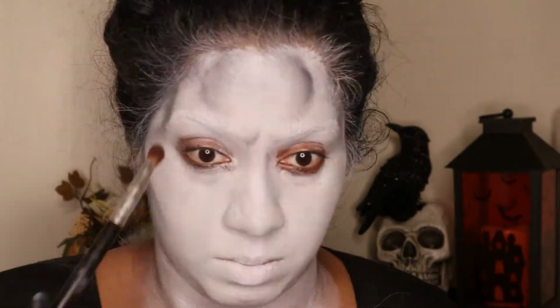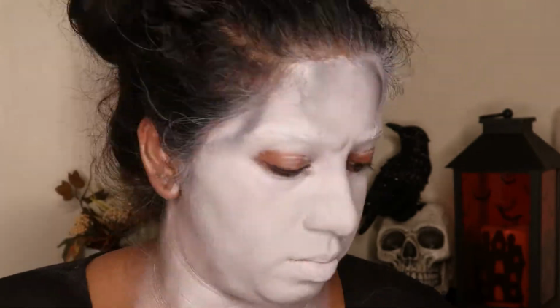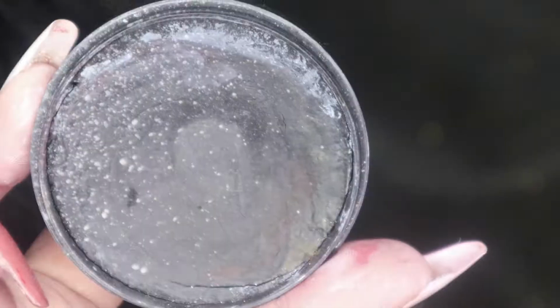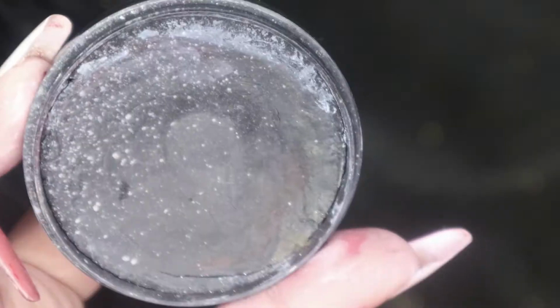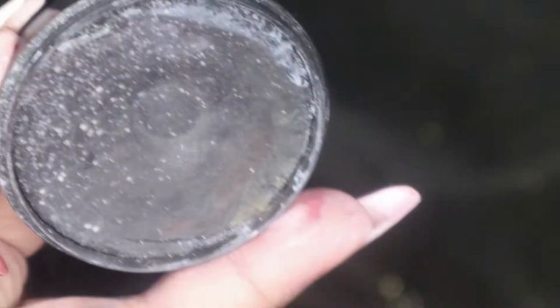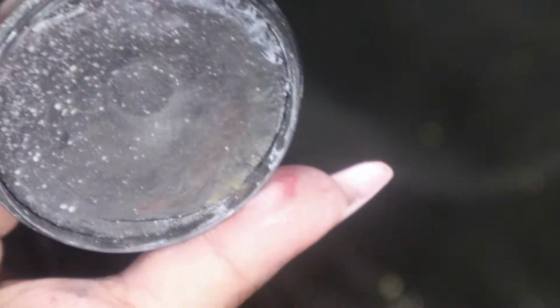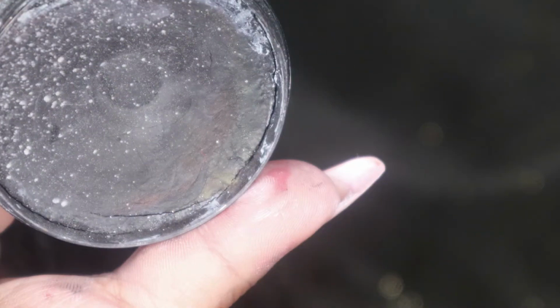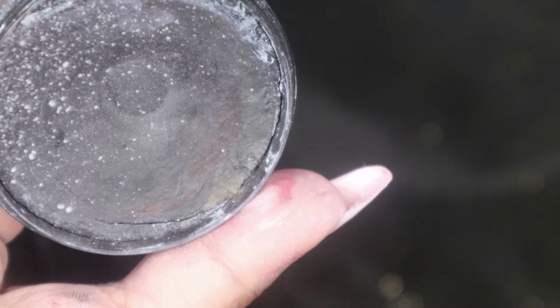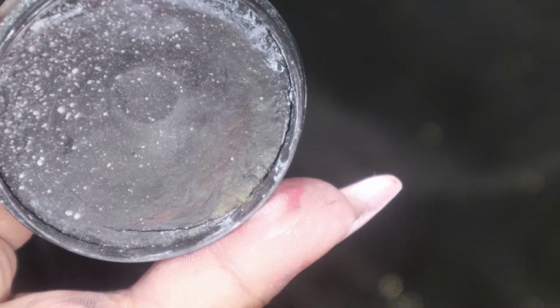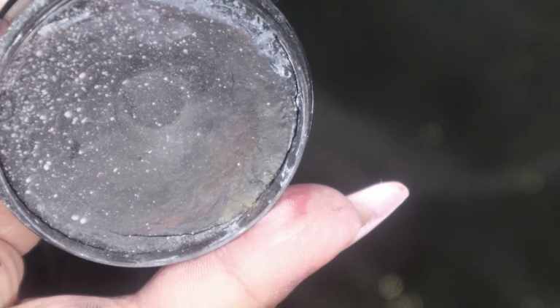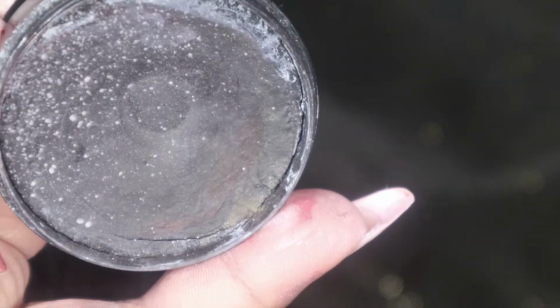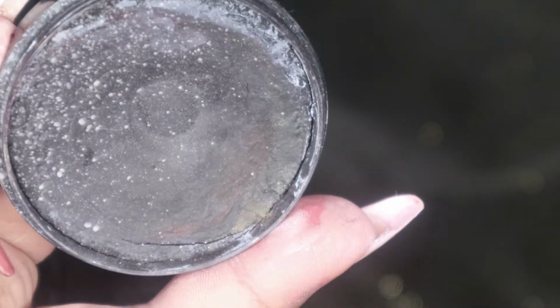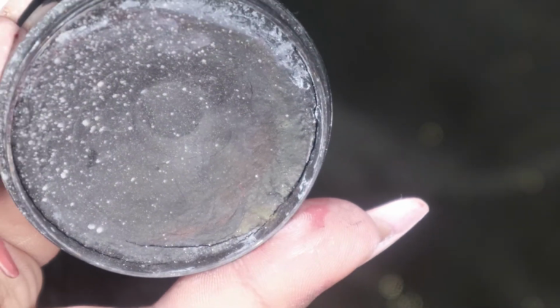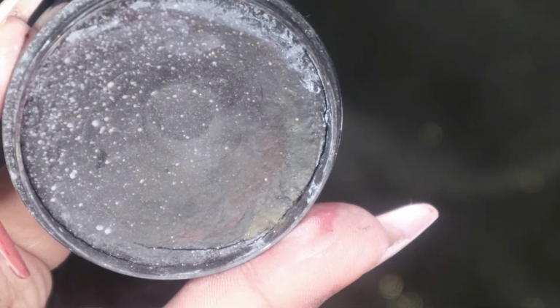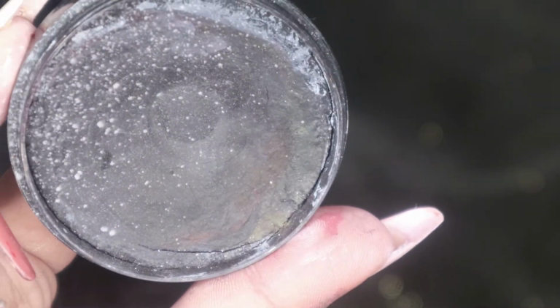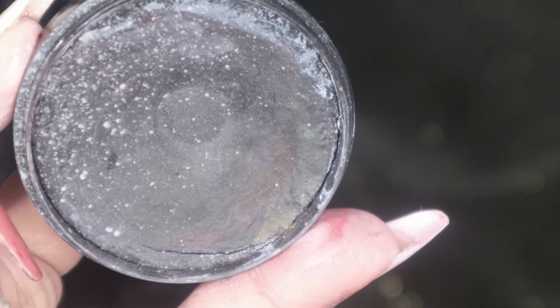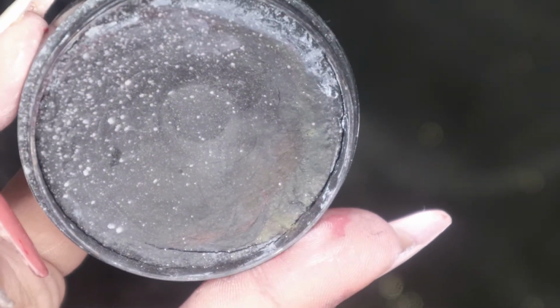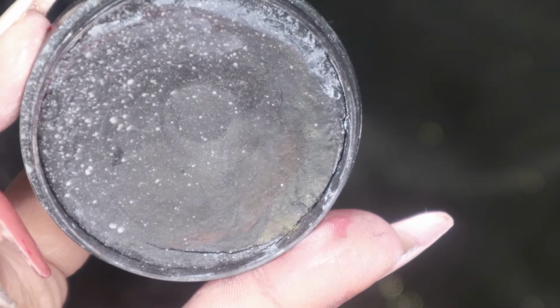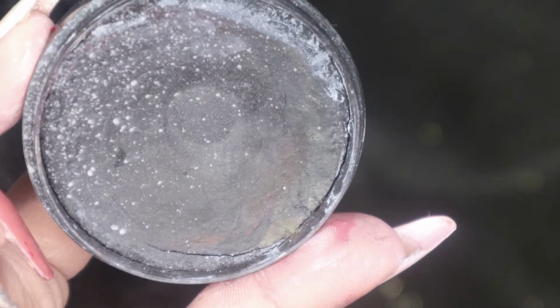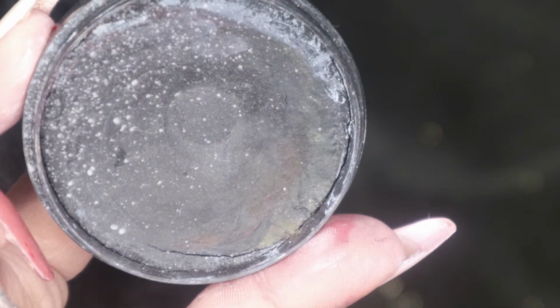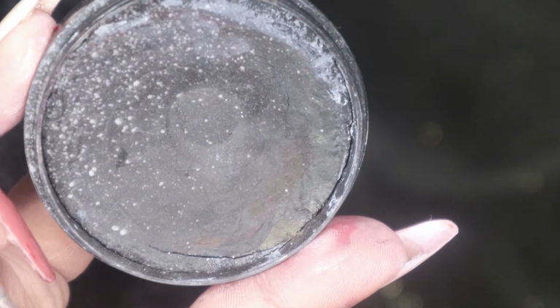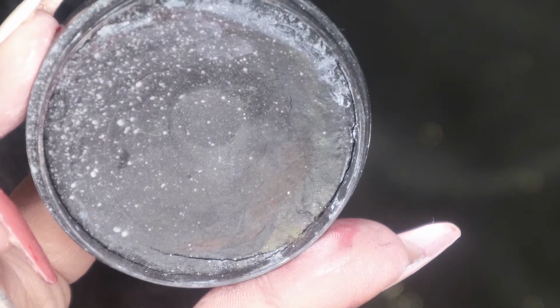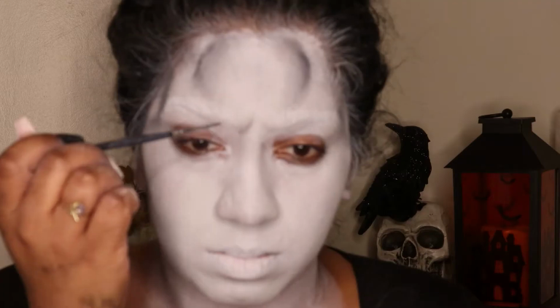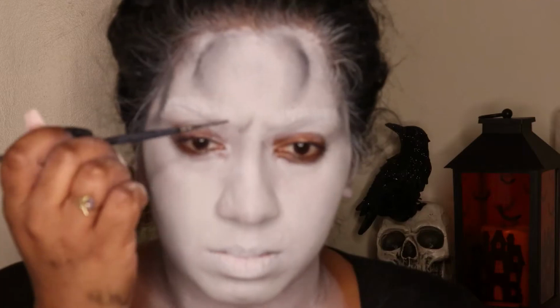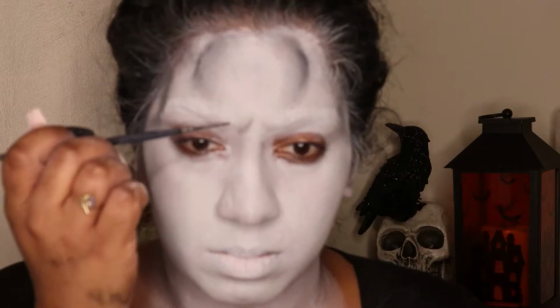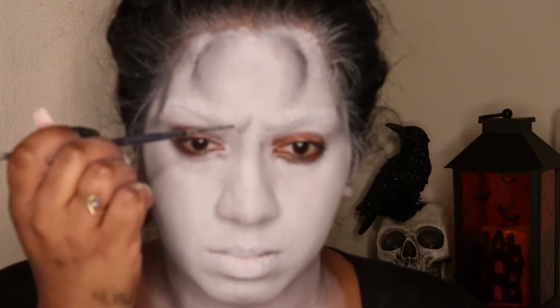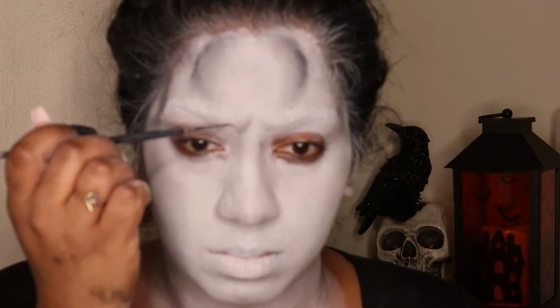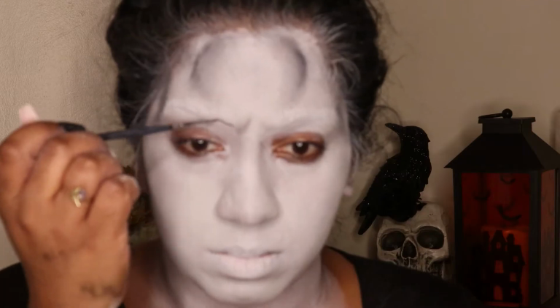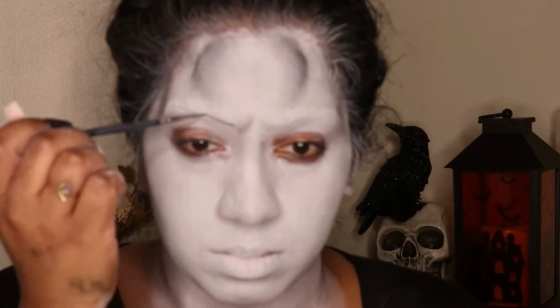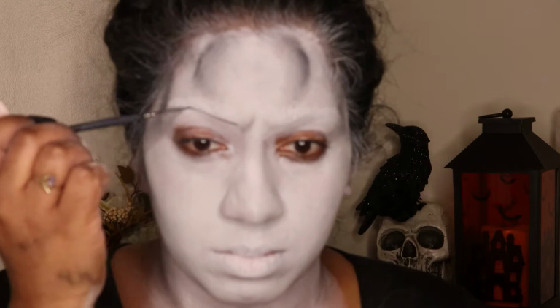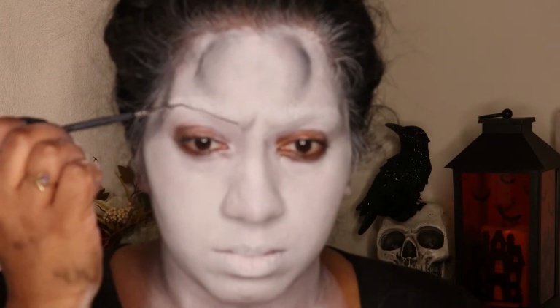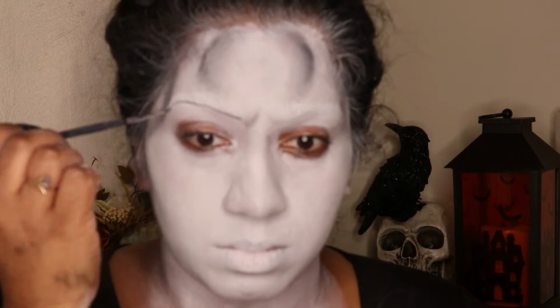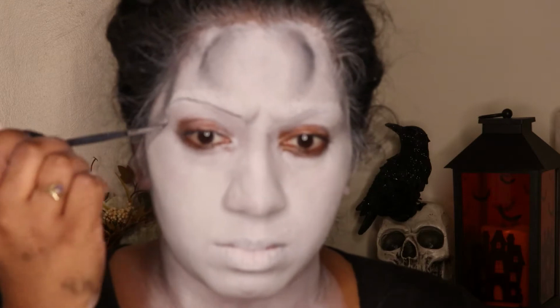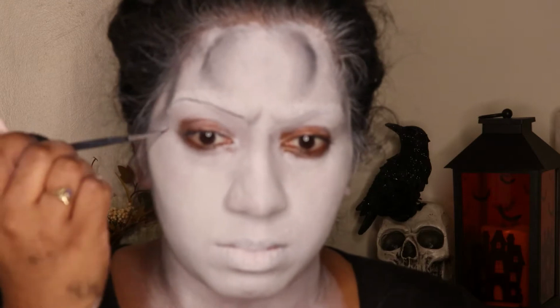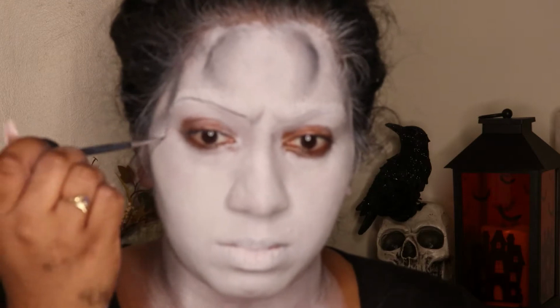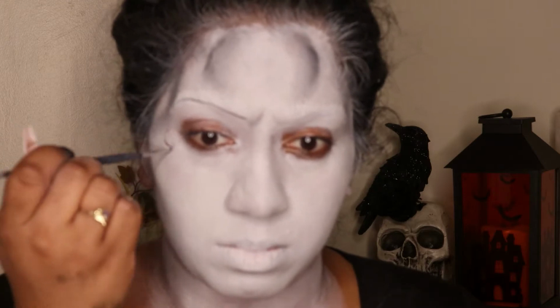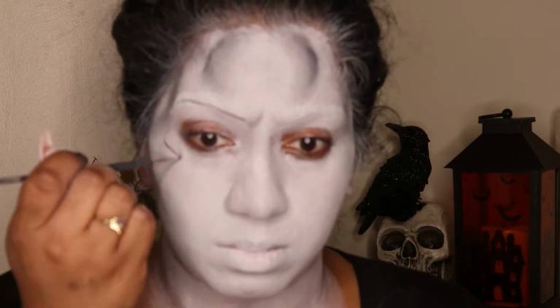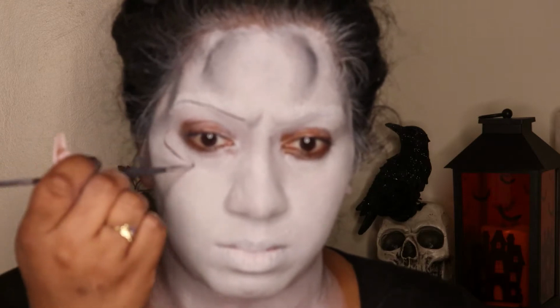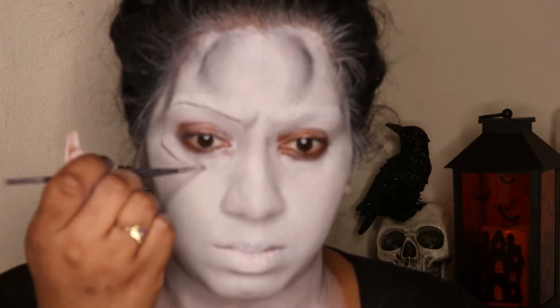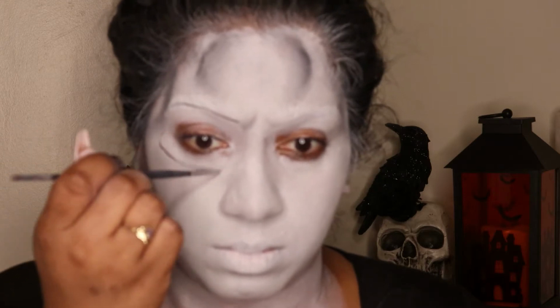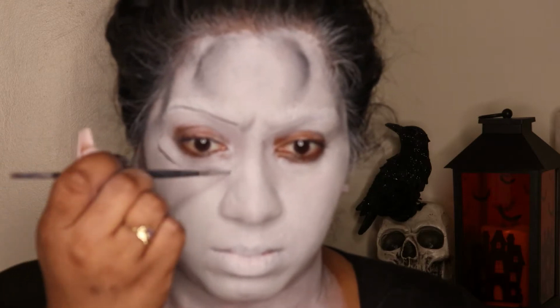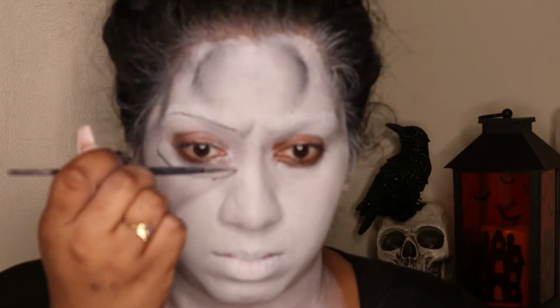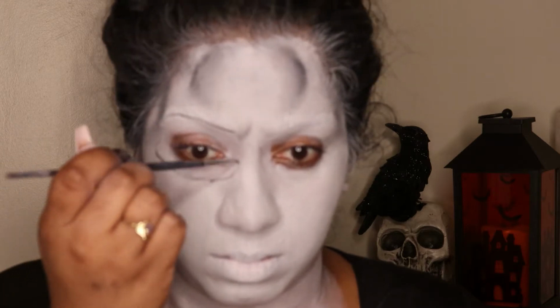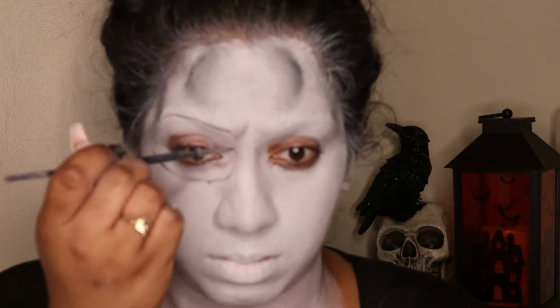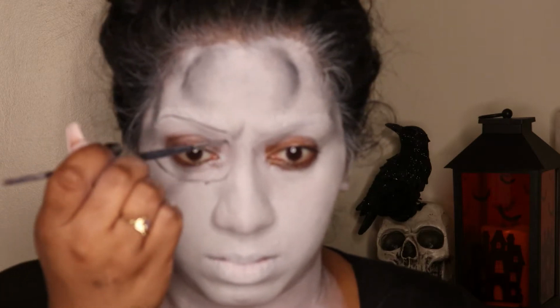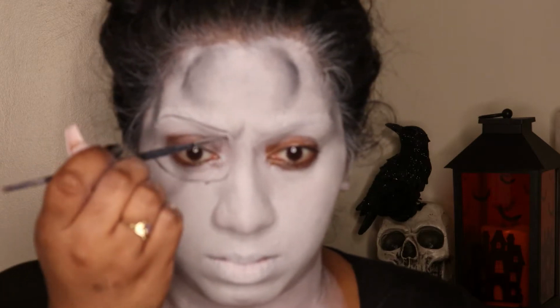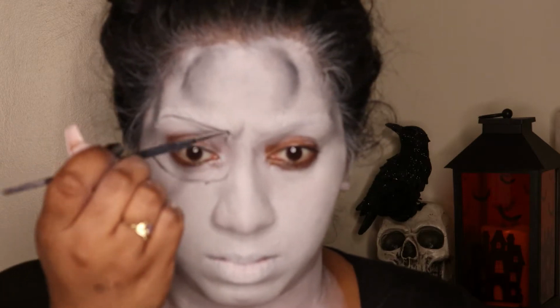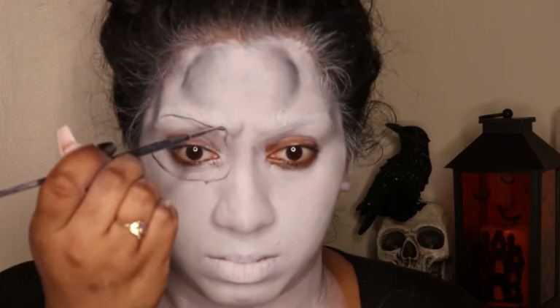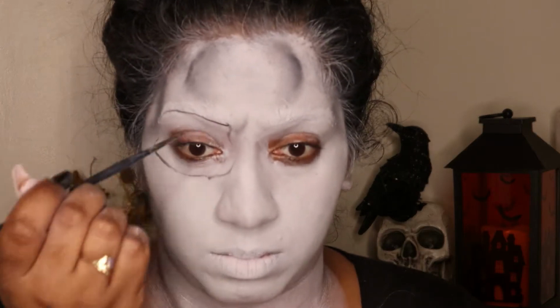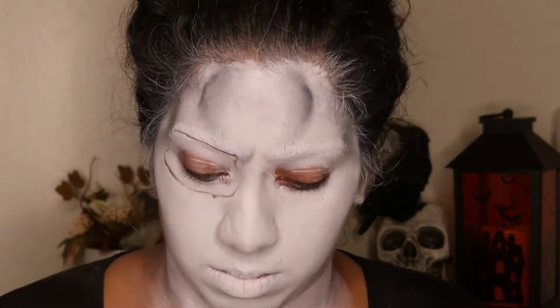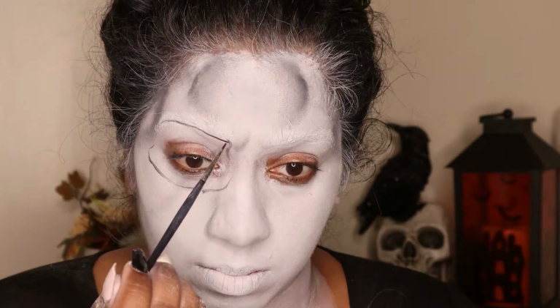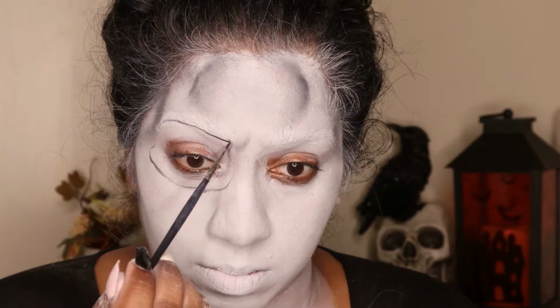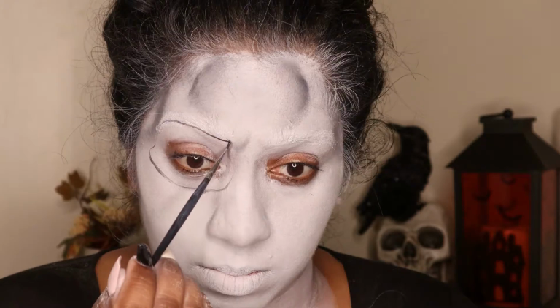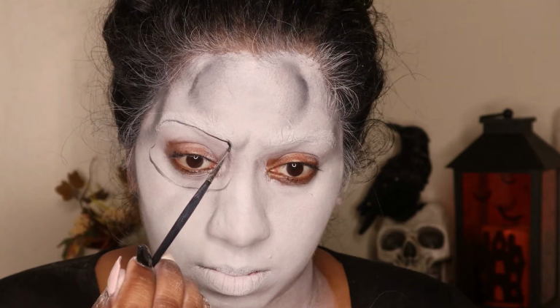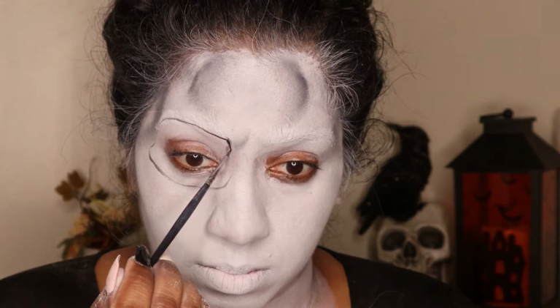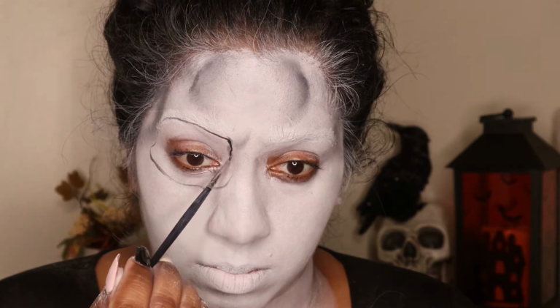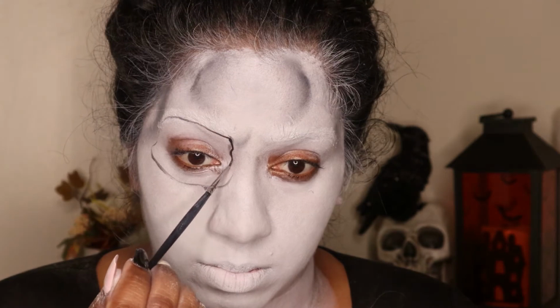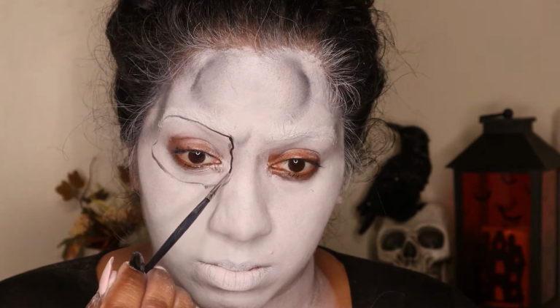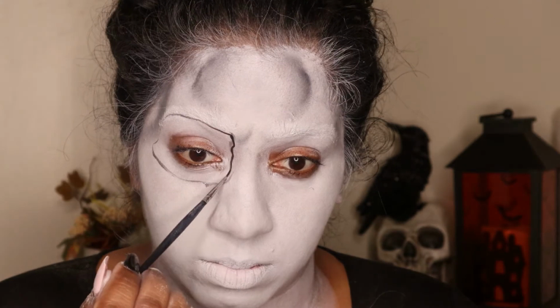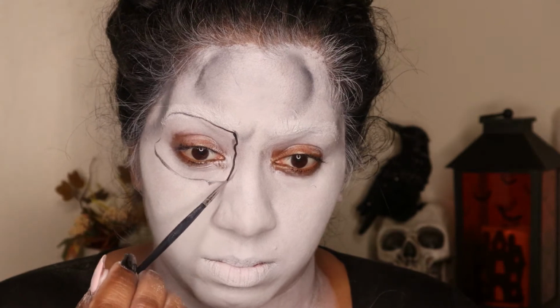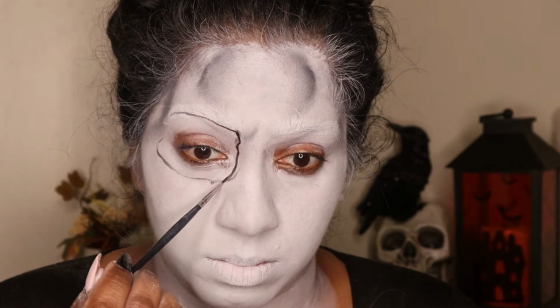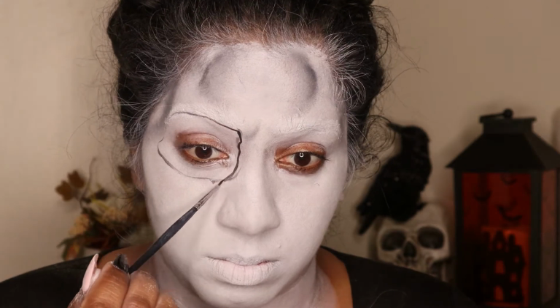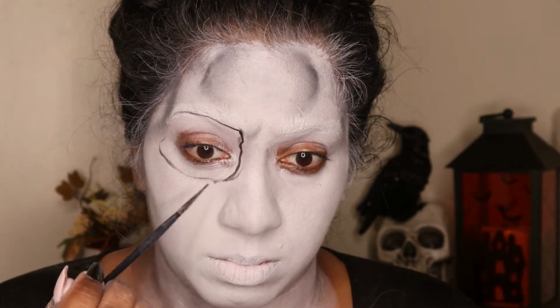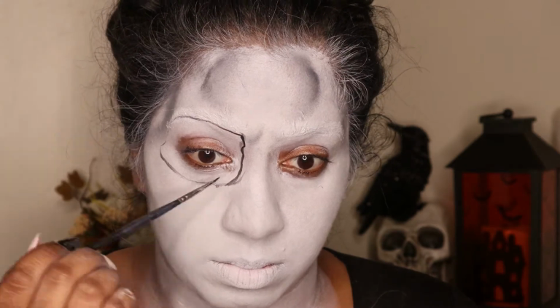Next I'm going to take a black paint and draw out the eye sockets of the skeleton and then also draw out the nose.